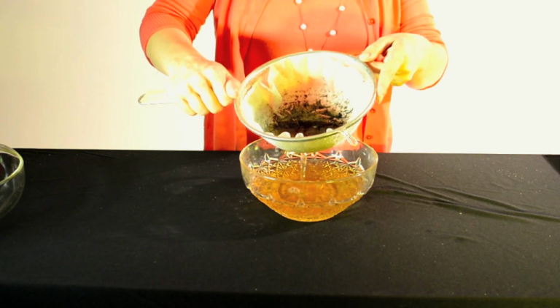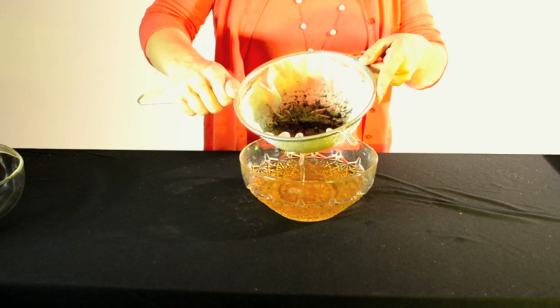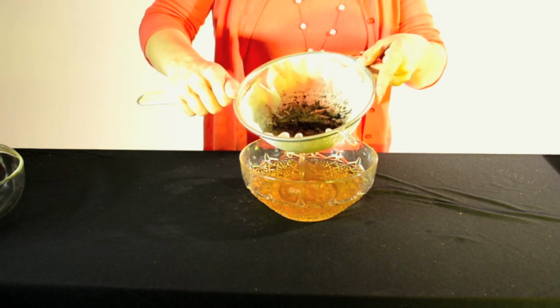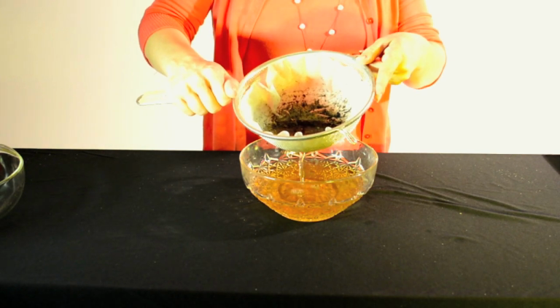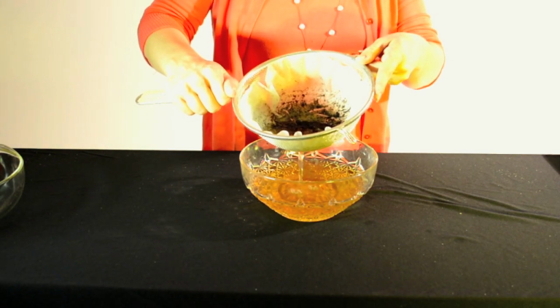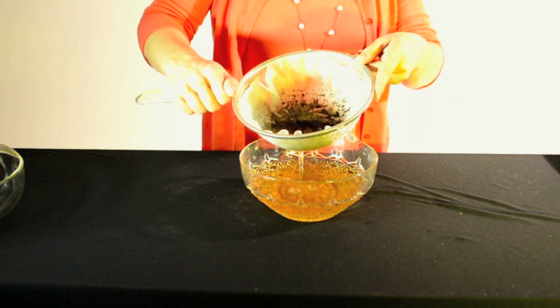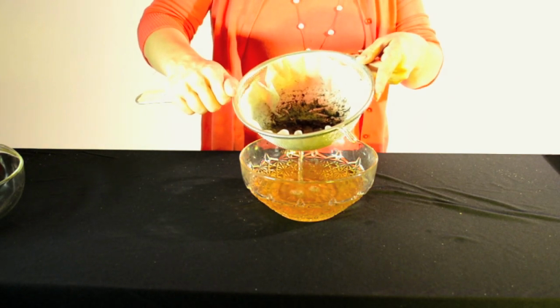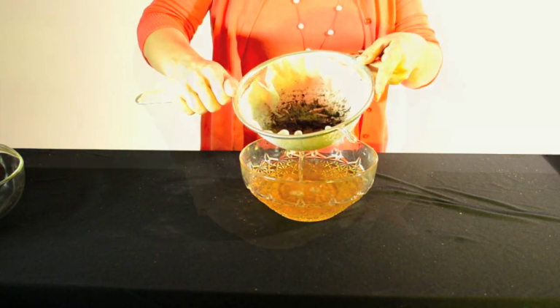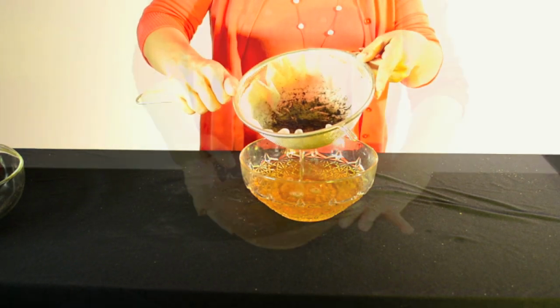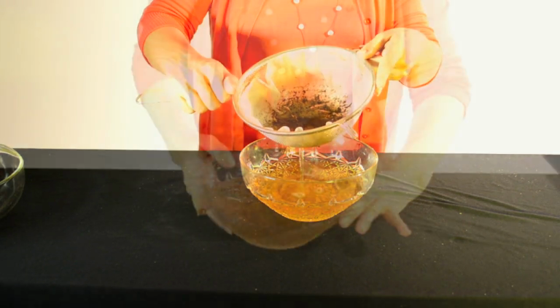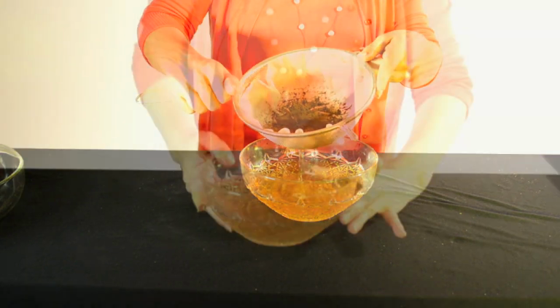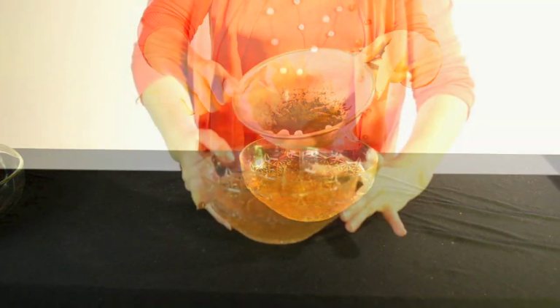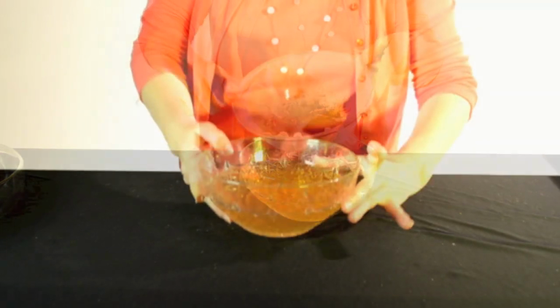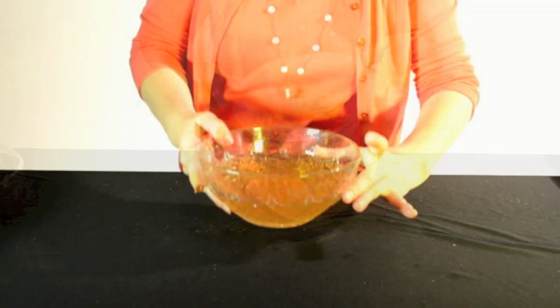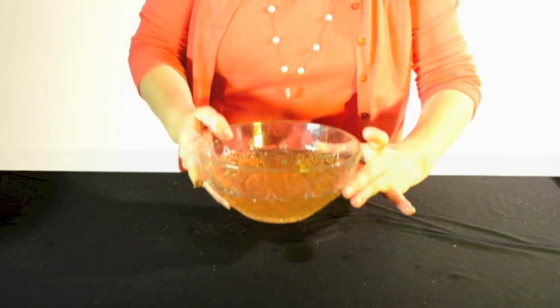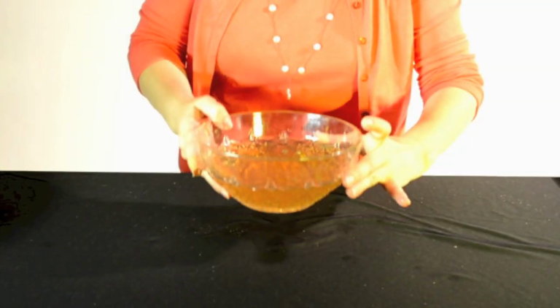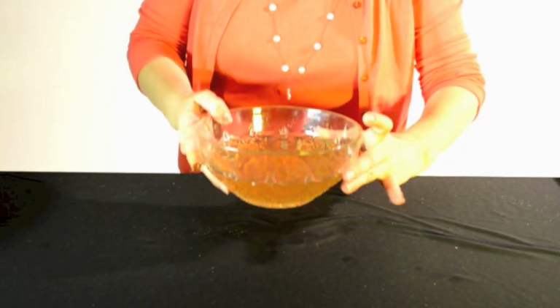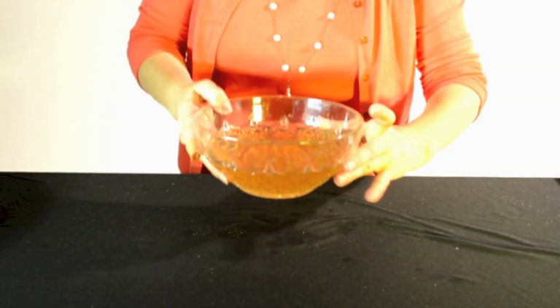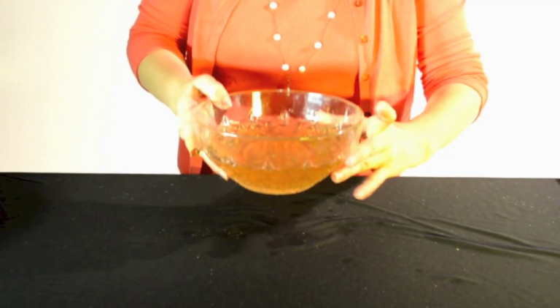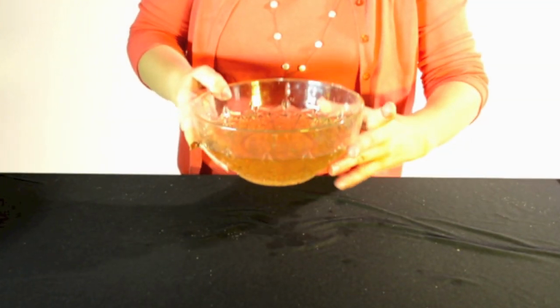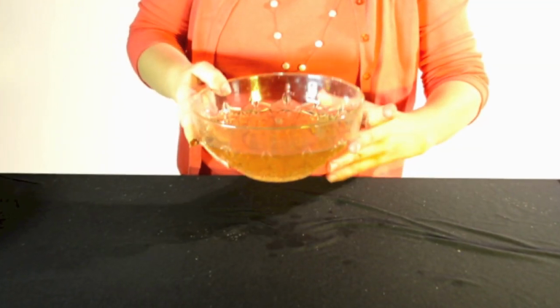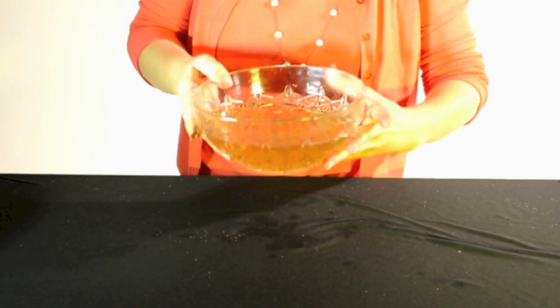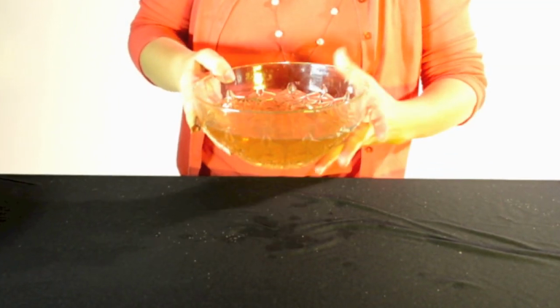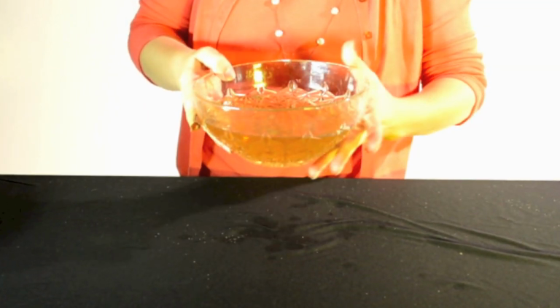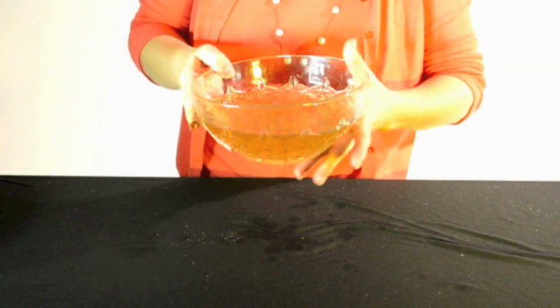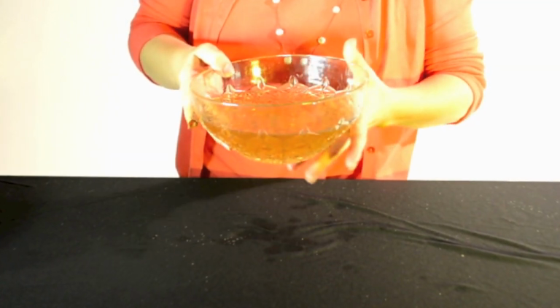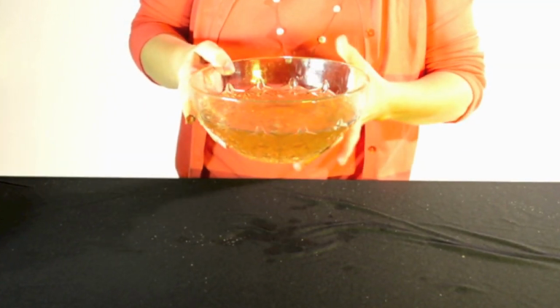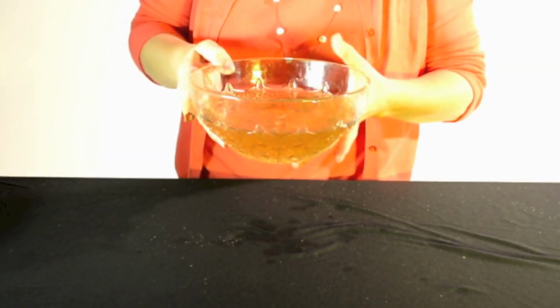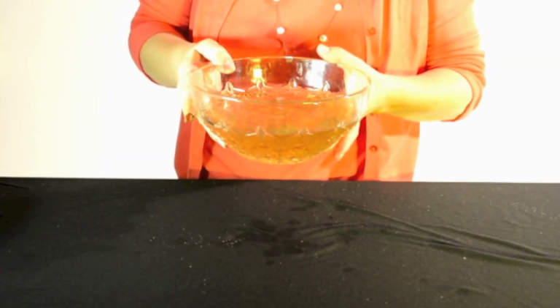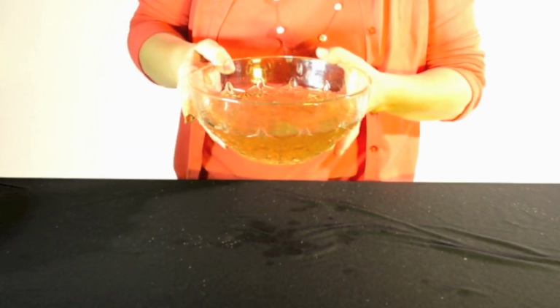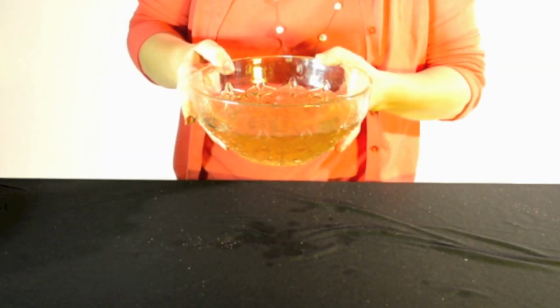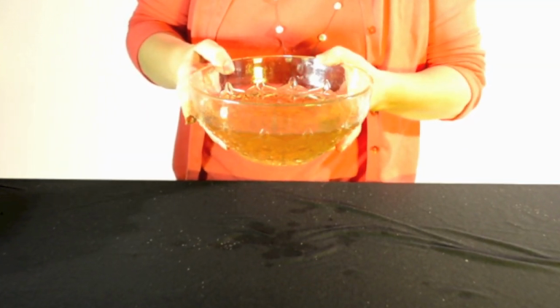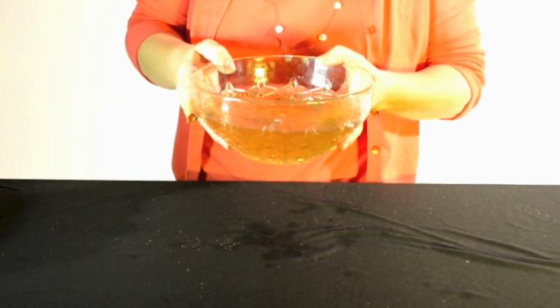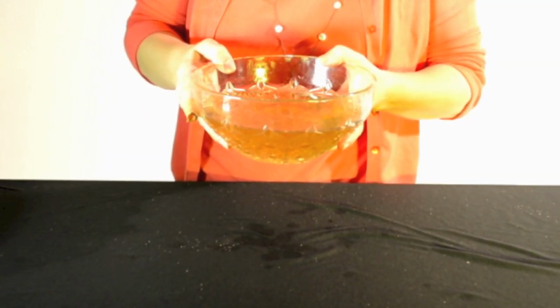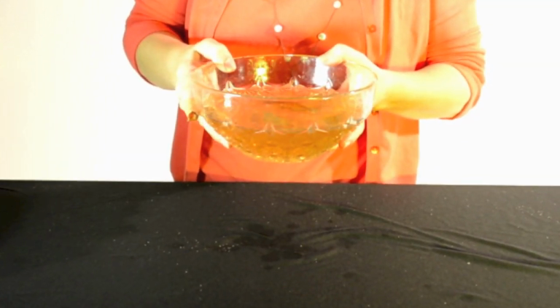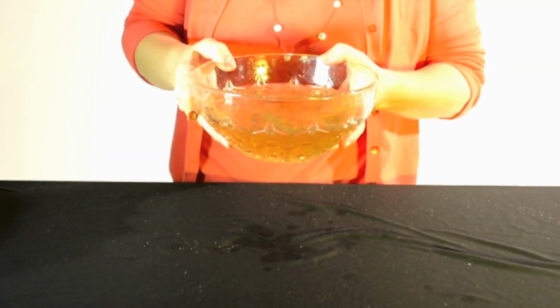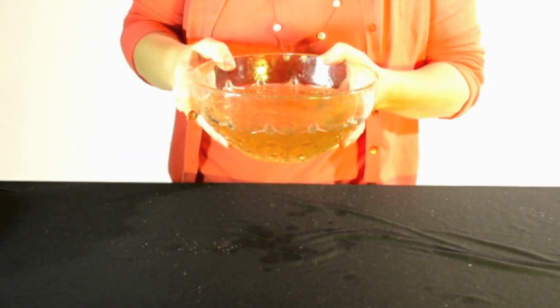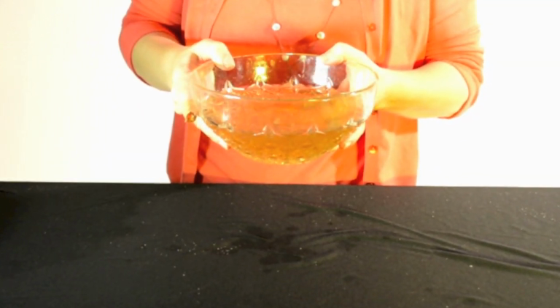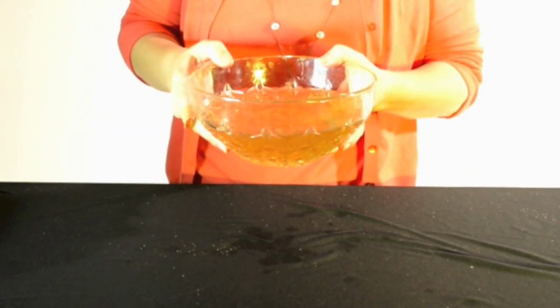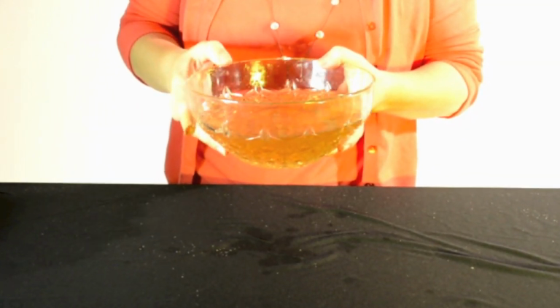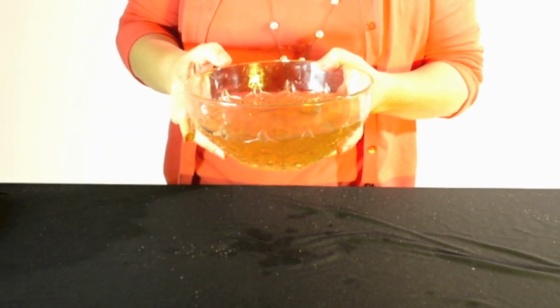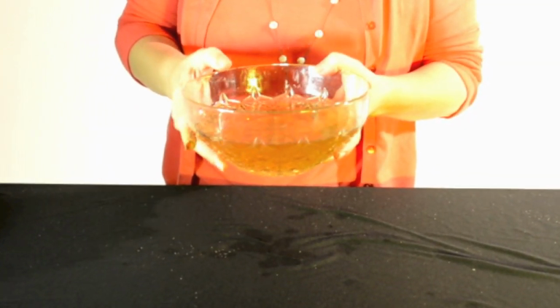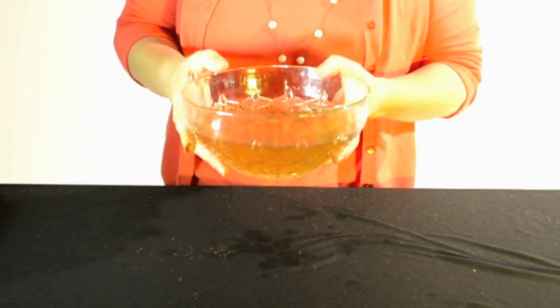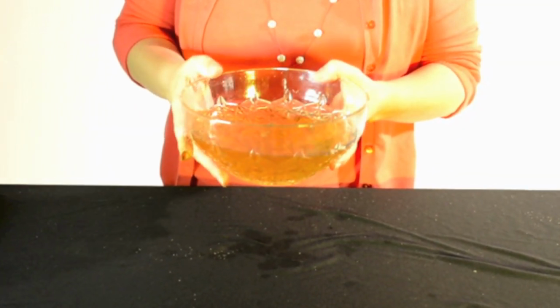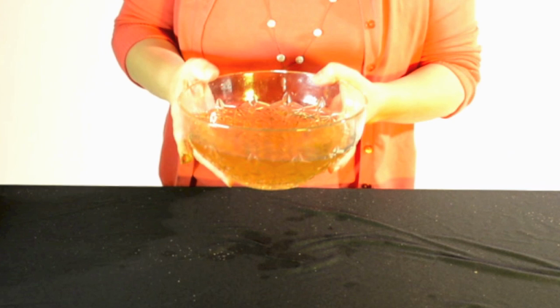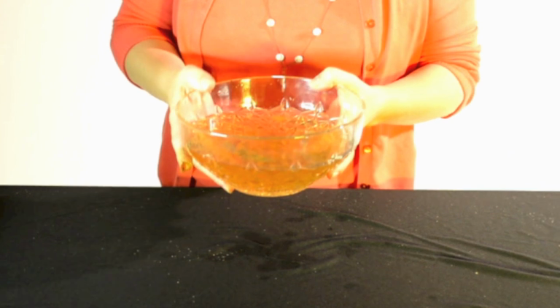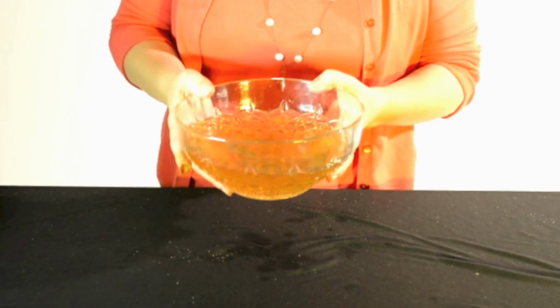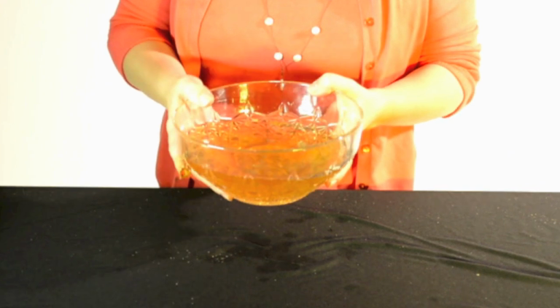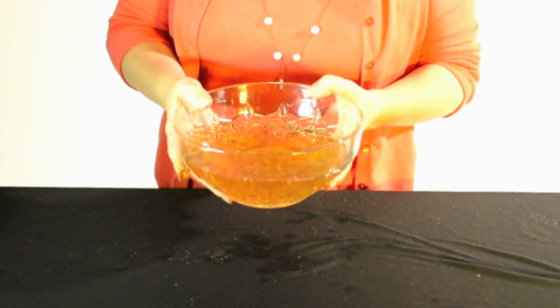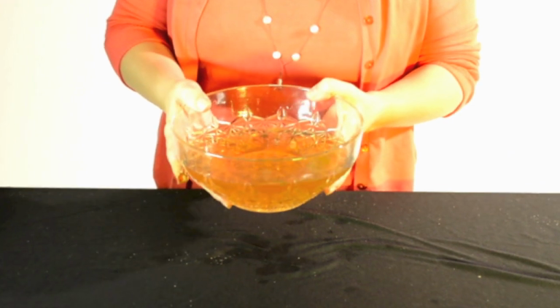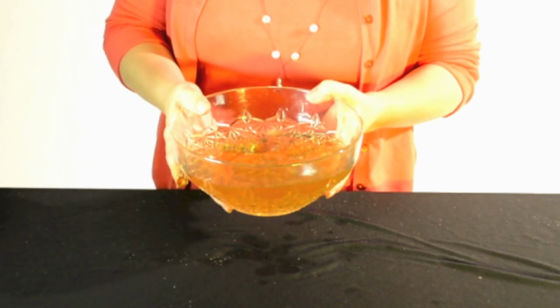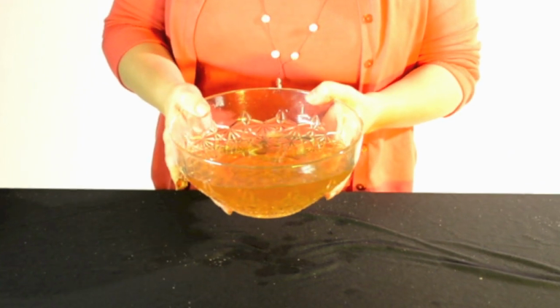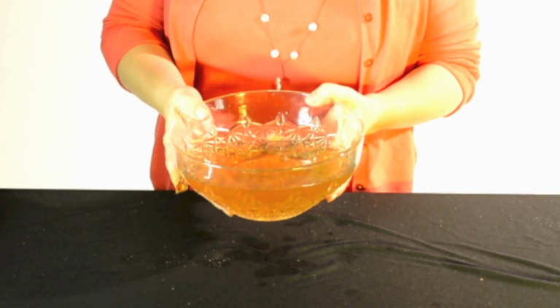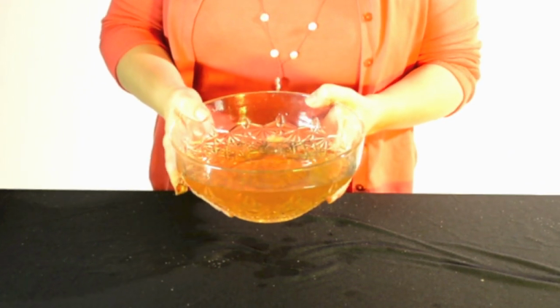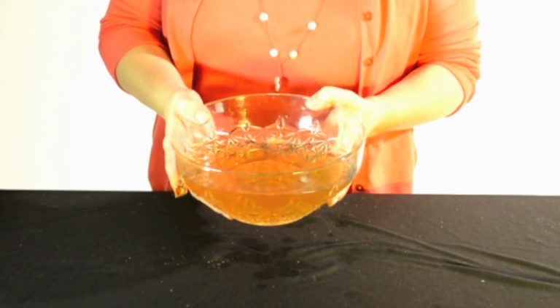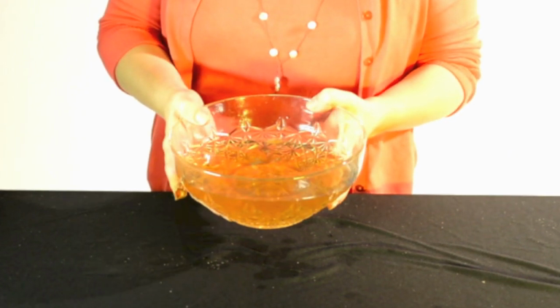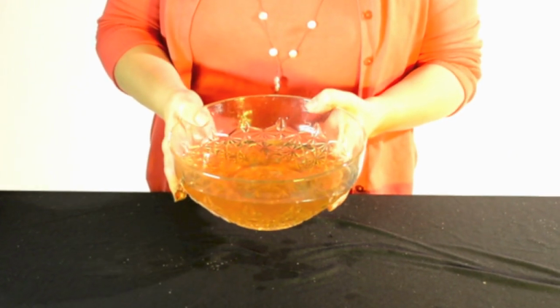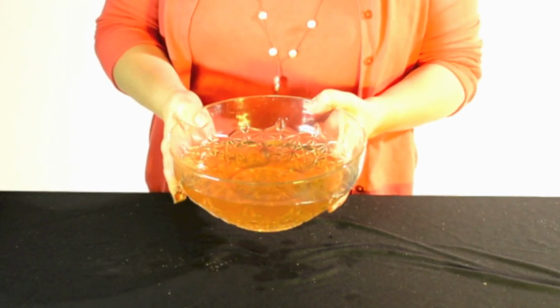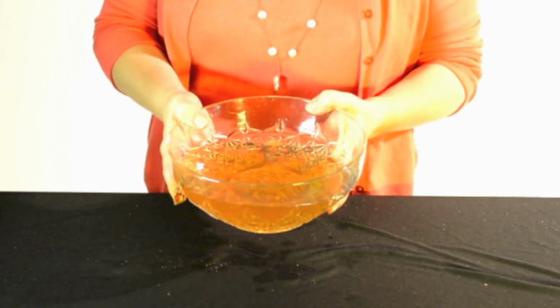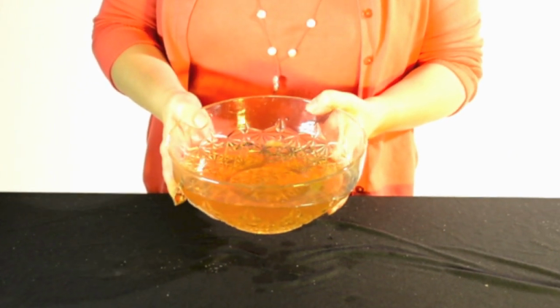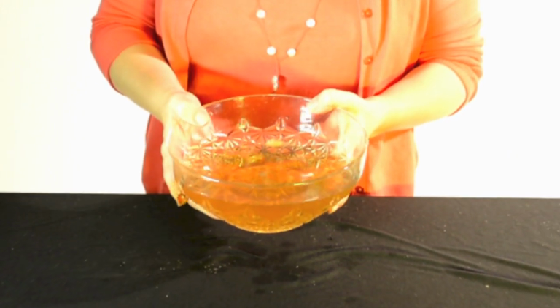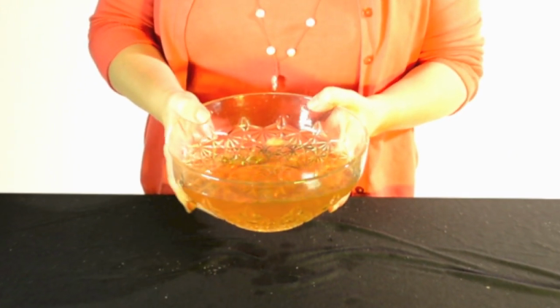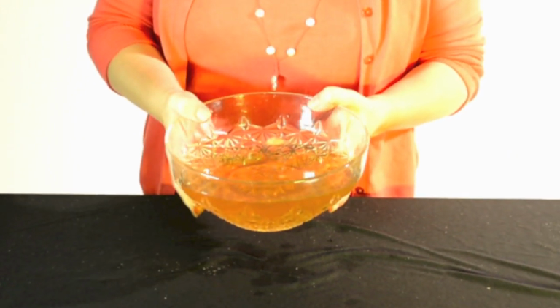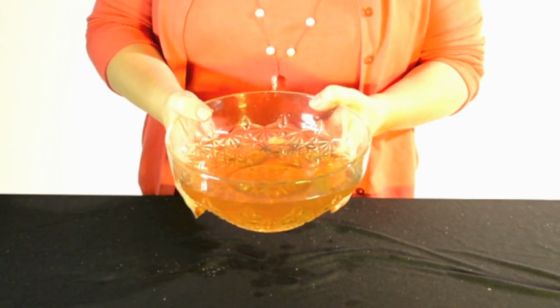The water is looking pretty good except it still has that tea in it. And that's like the idea that we can keep working on getting it out forever.